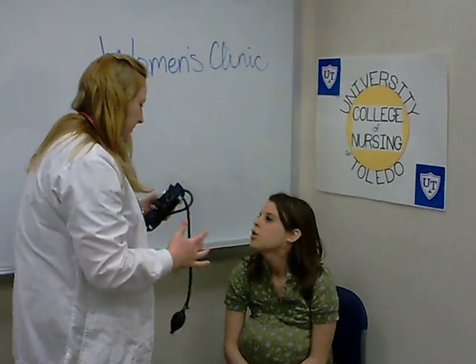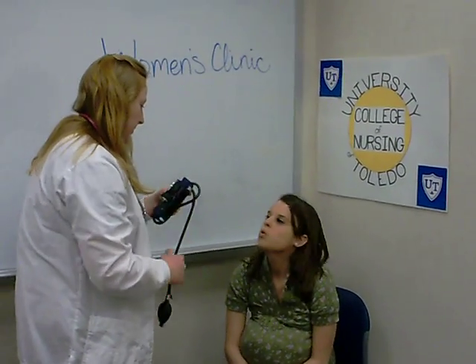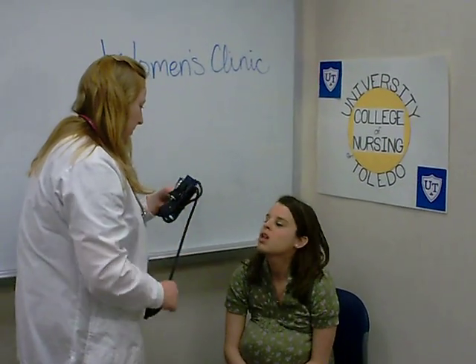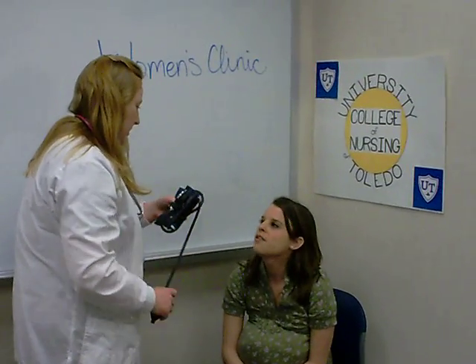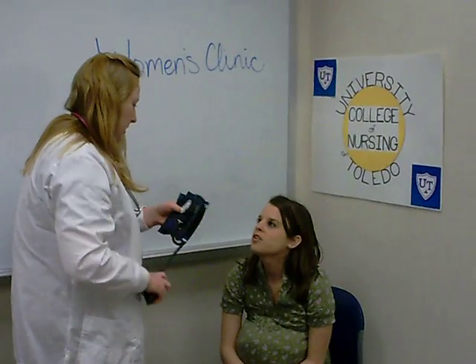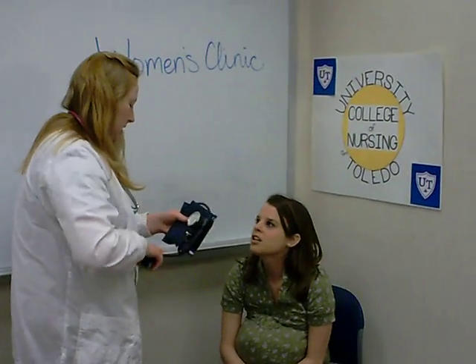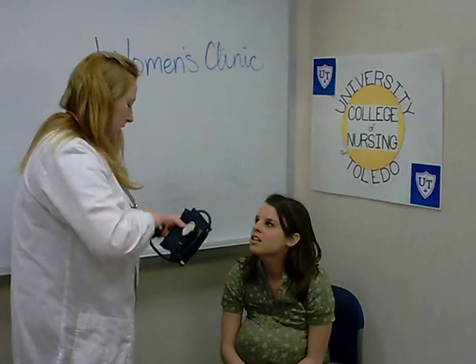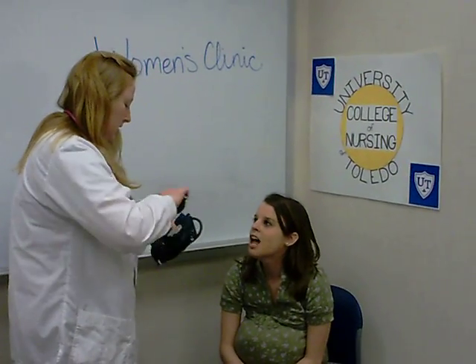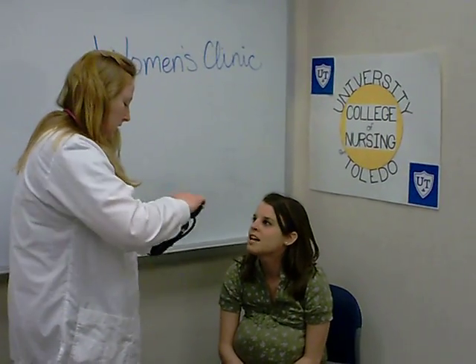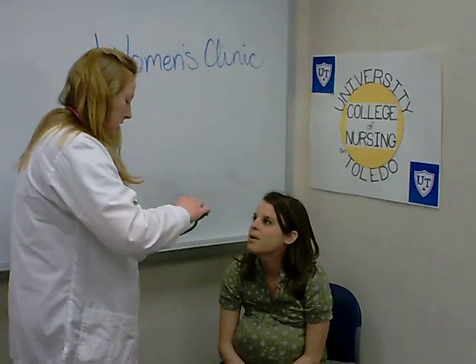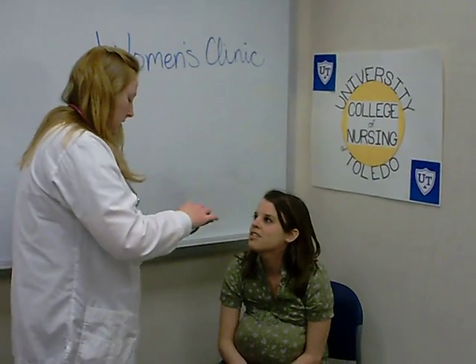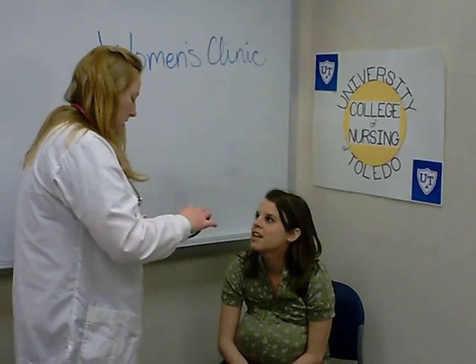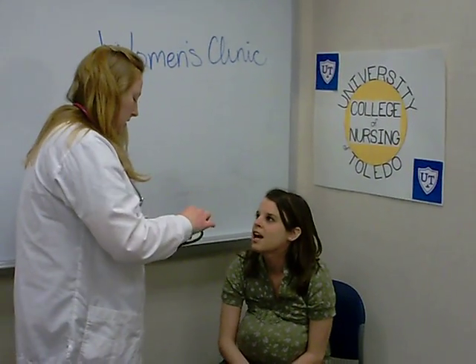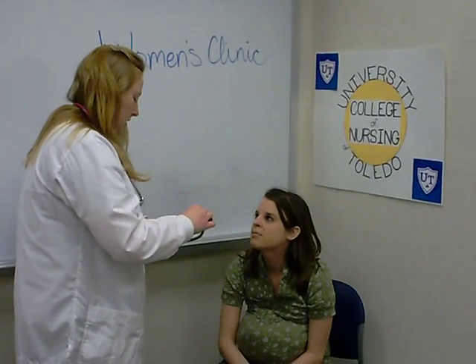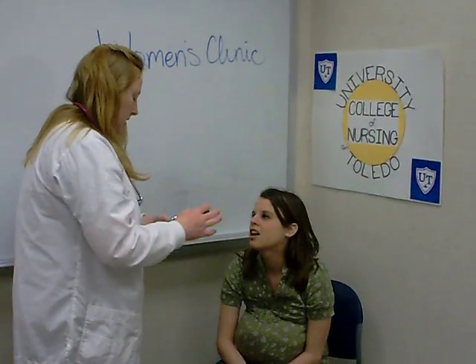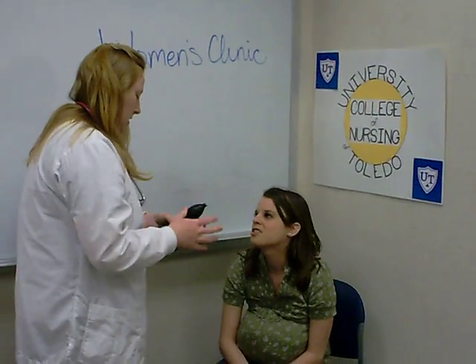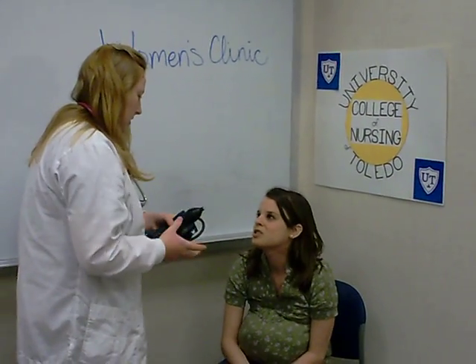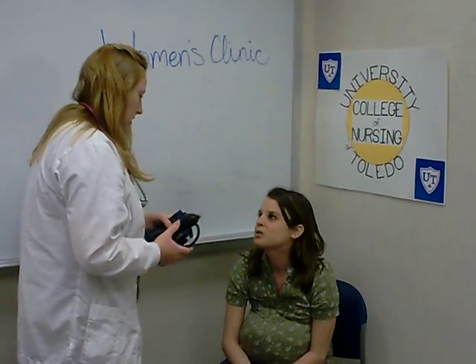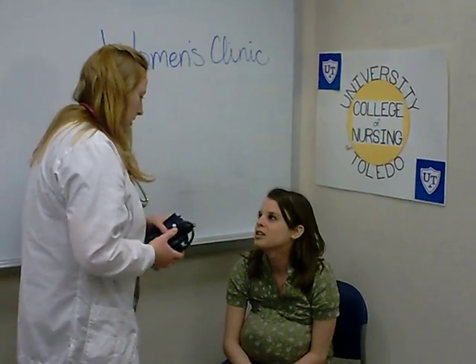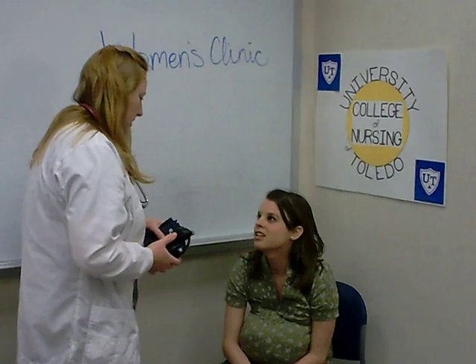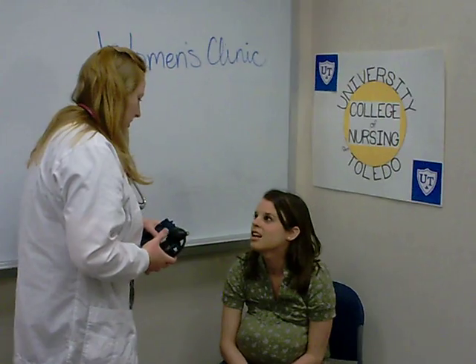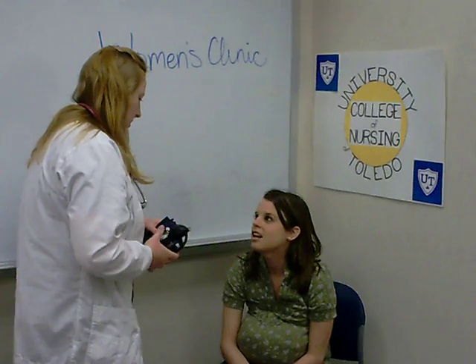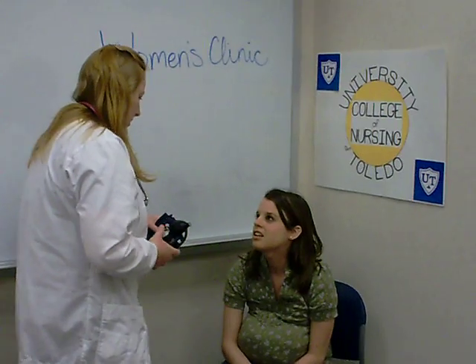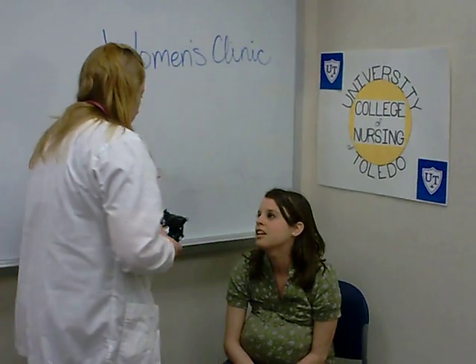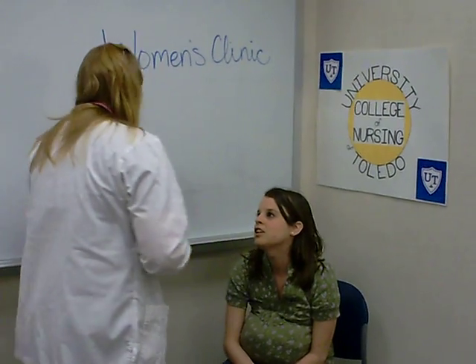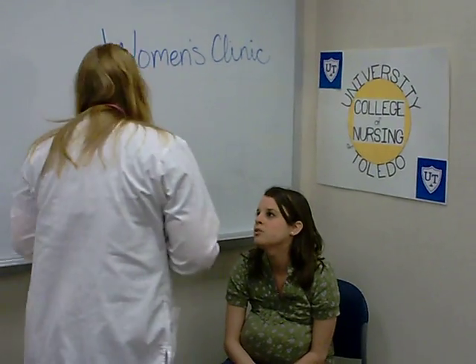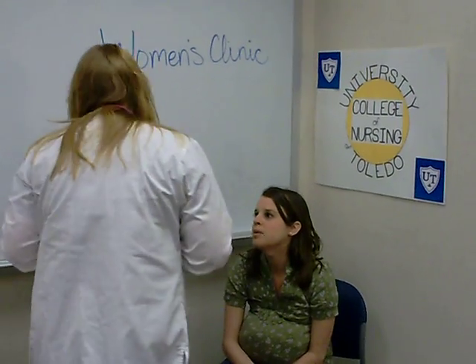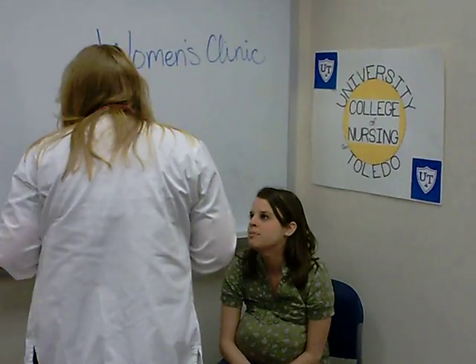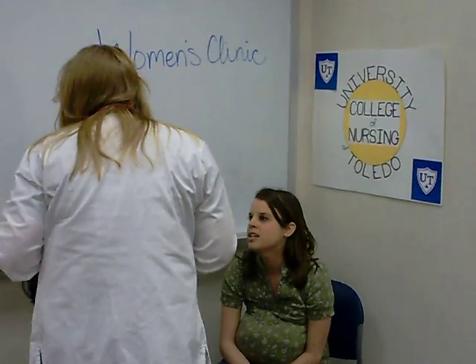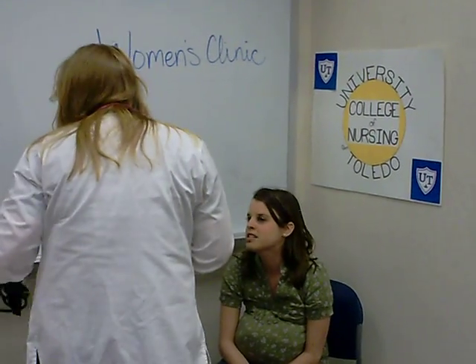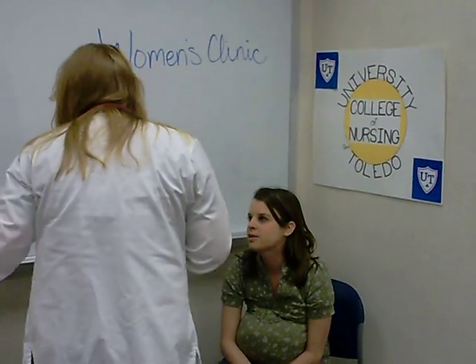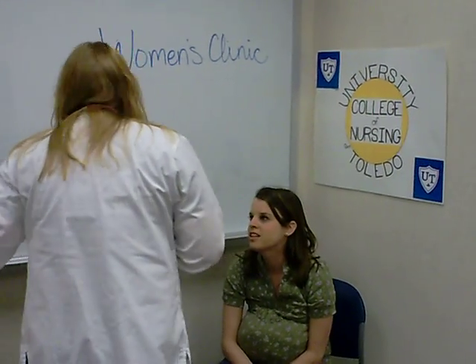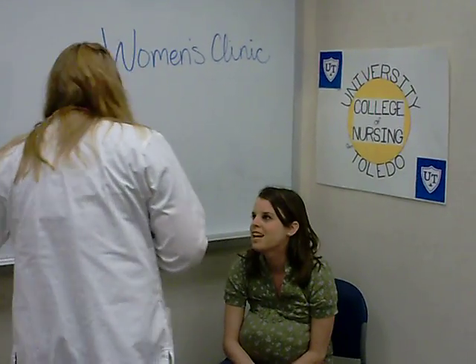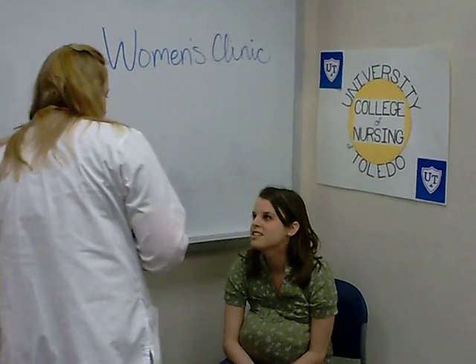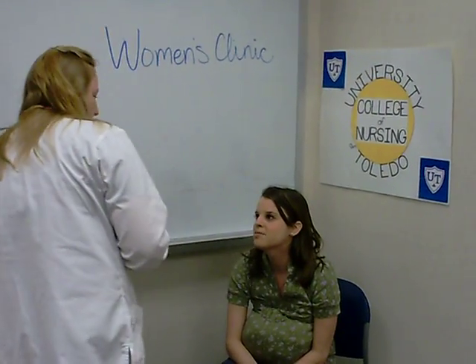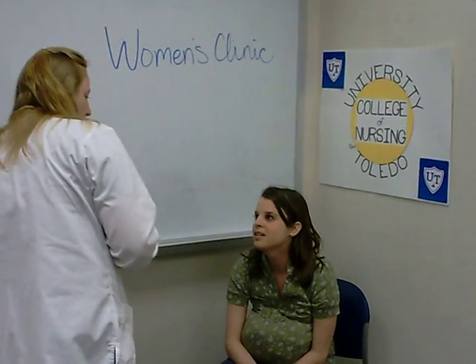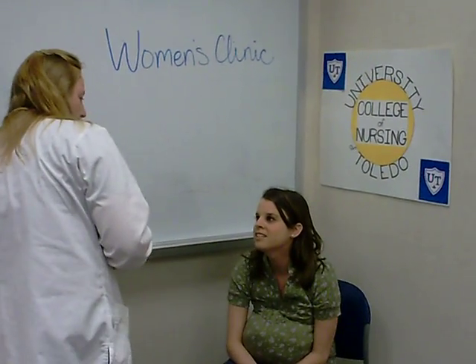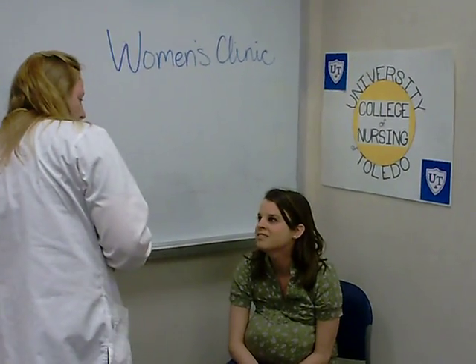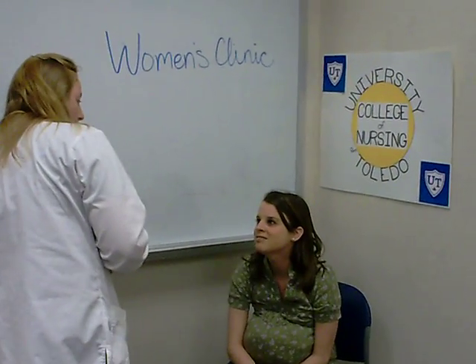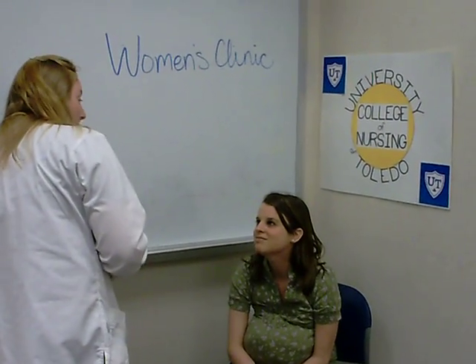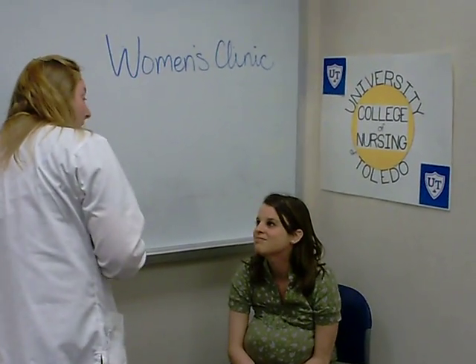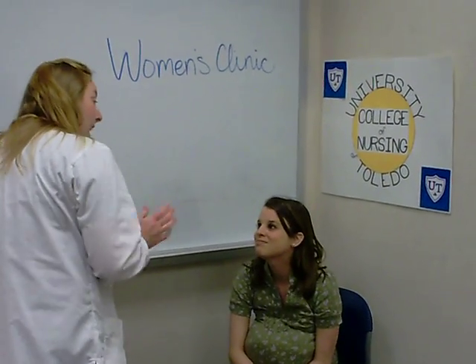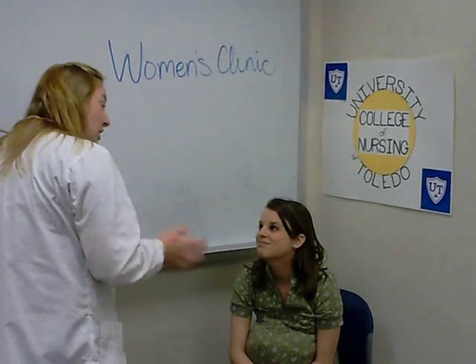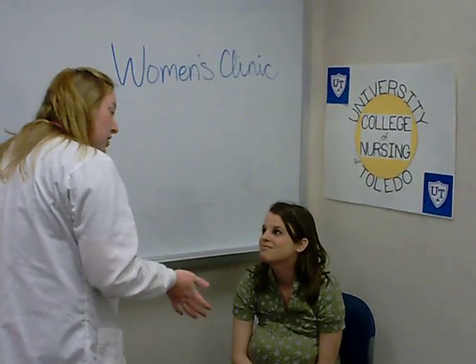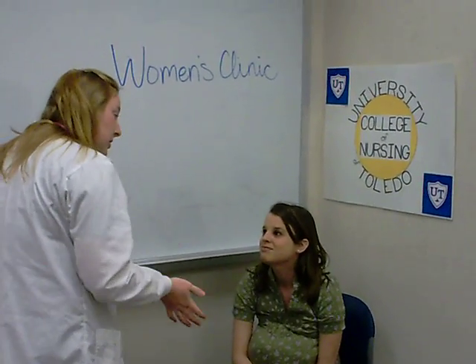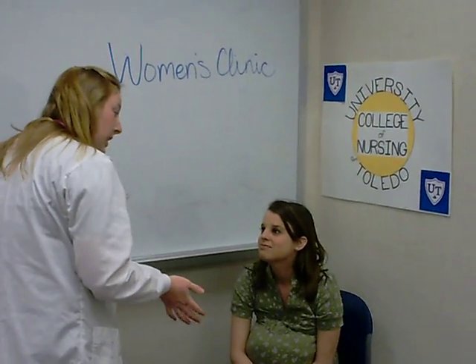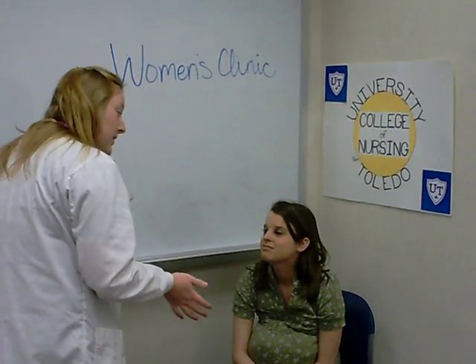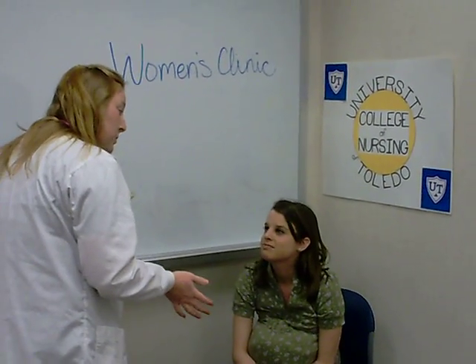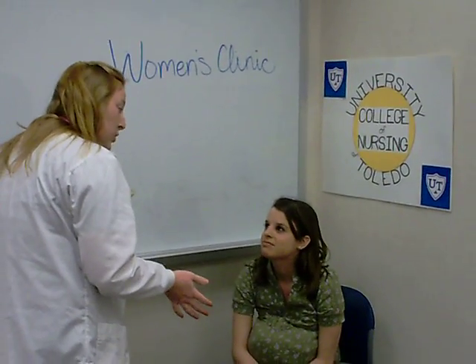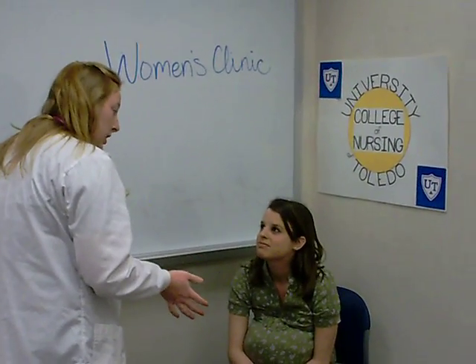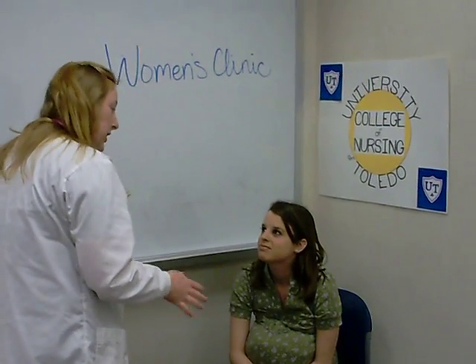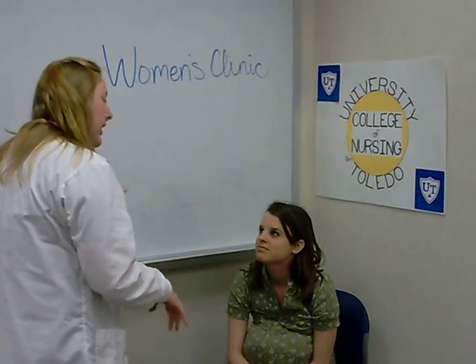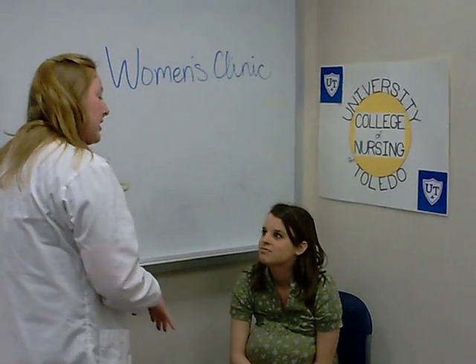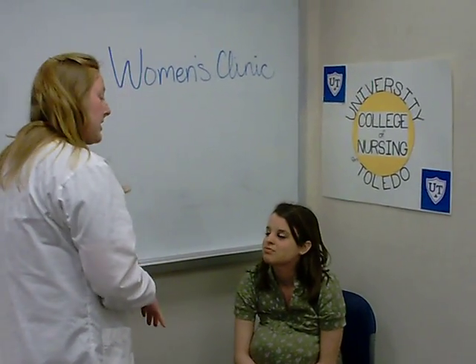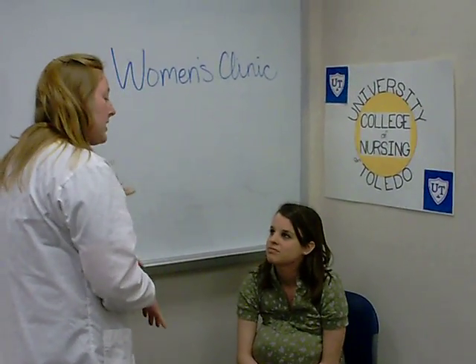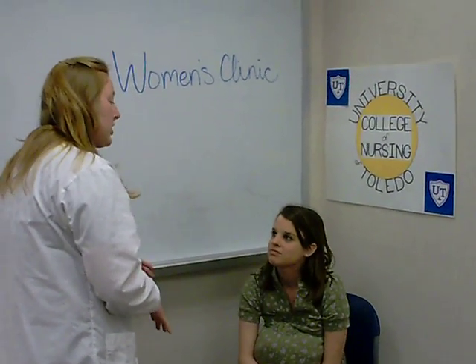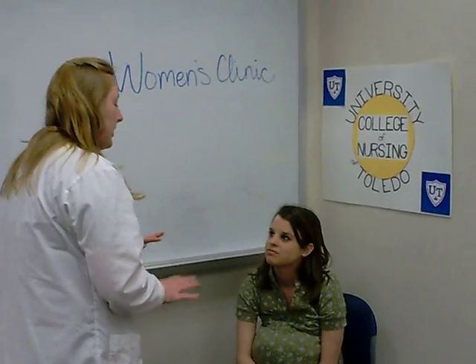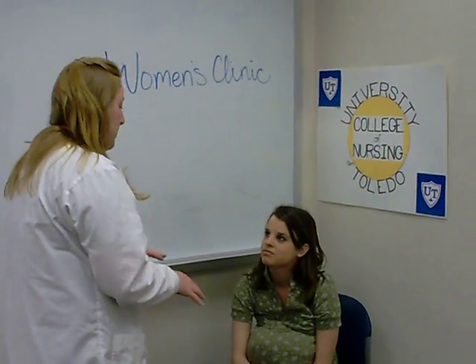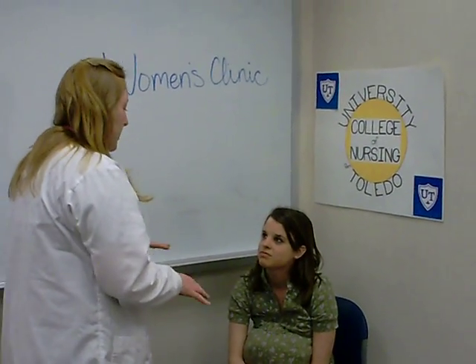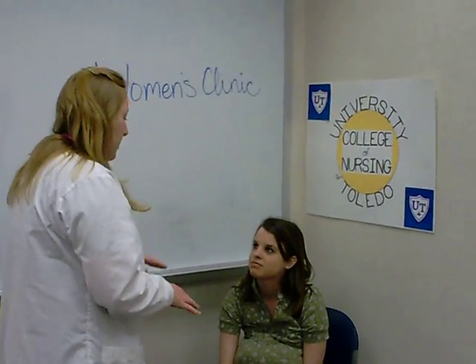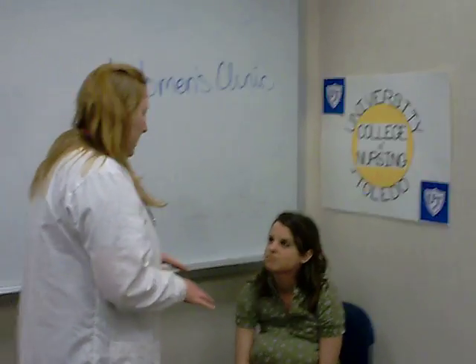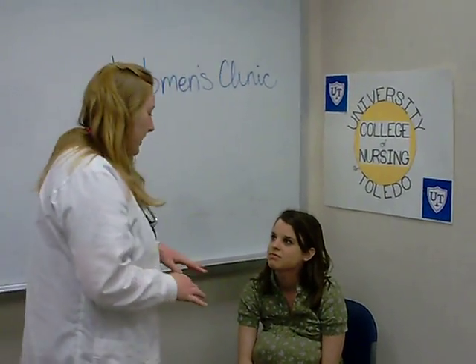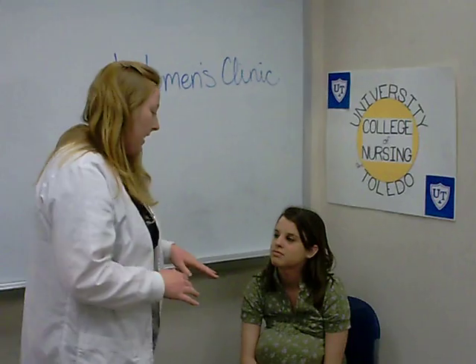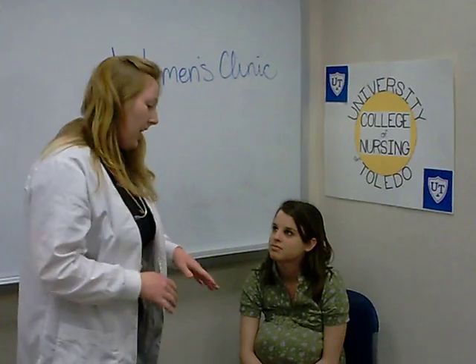I've heard a lot about the Apgar score. Can you maybe explain that to me? Actually, we have some really great teaching materials. Let me go get that.